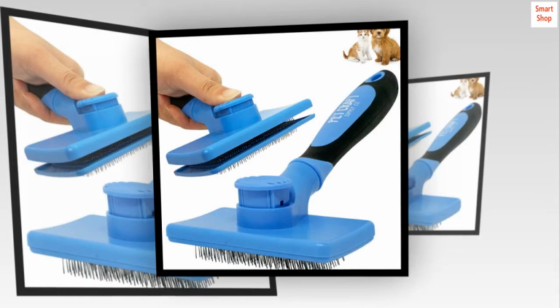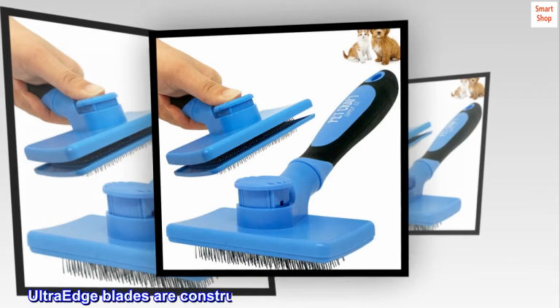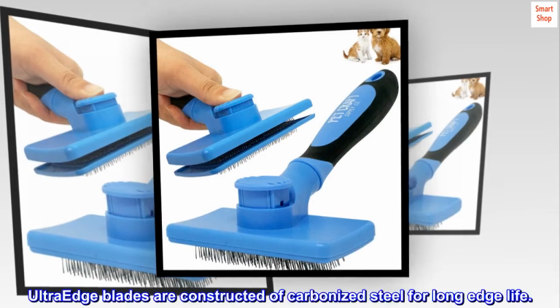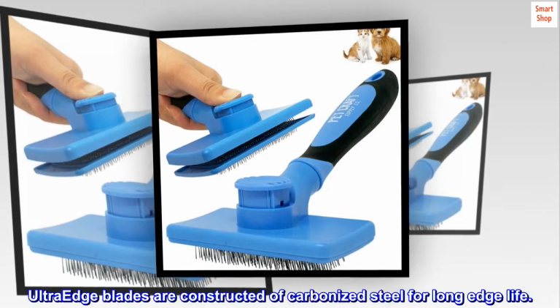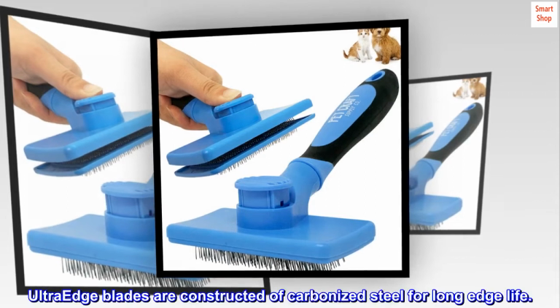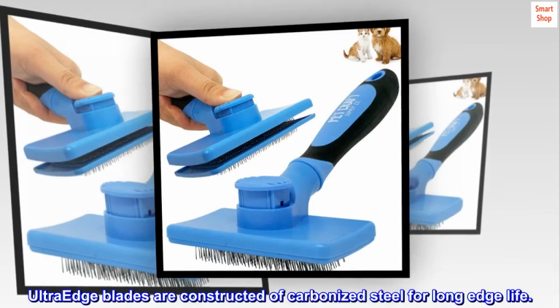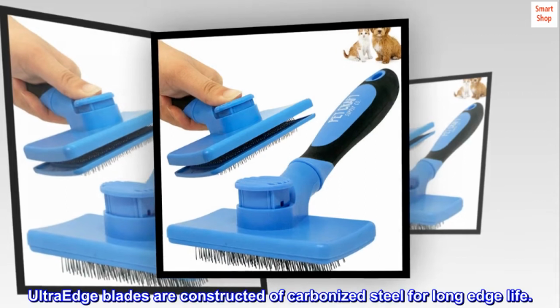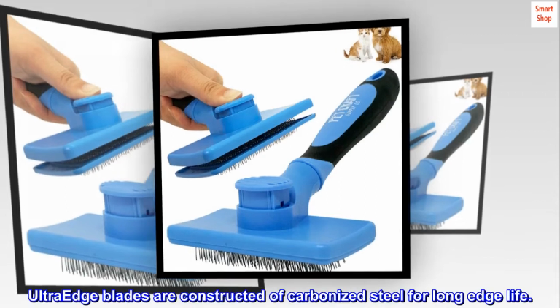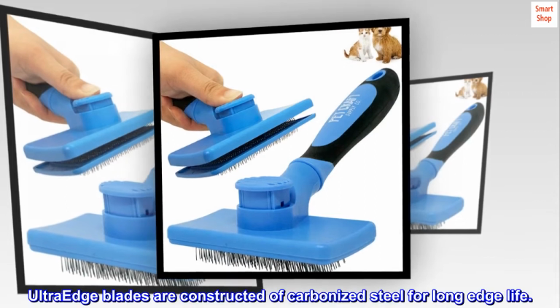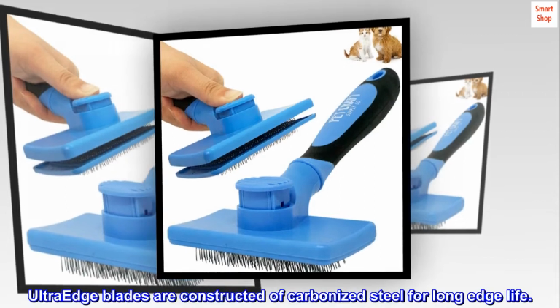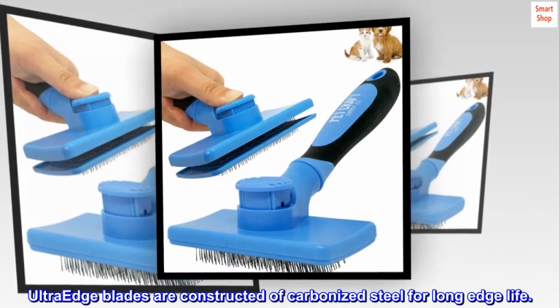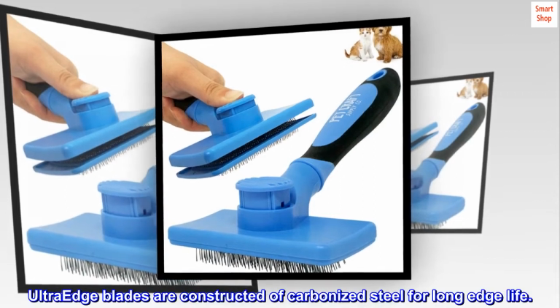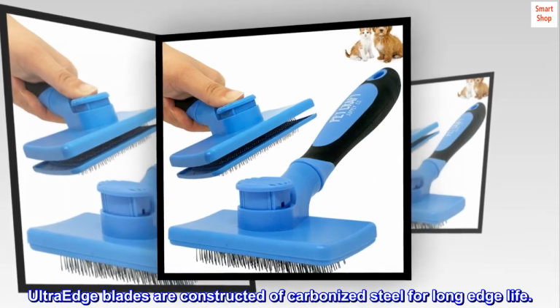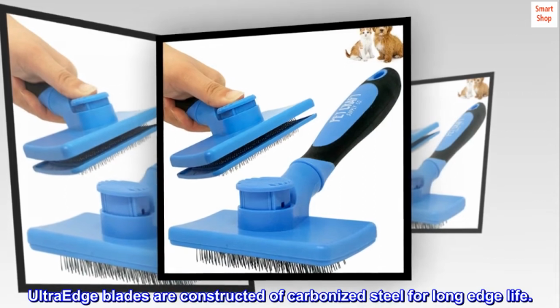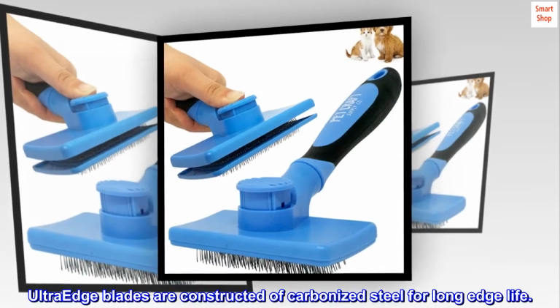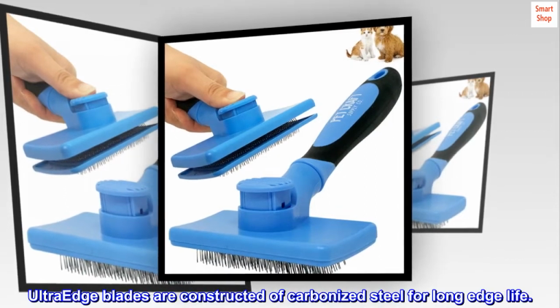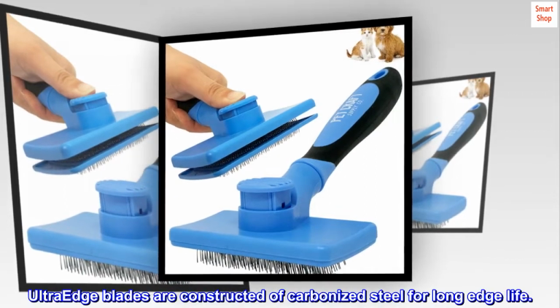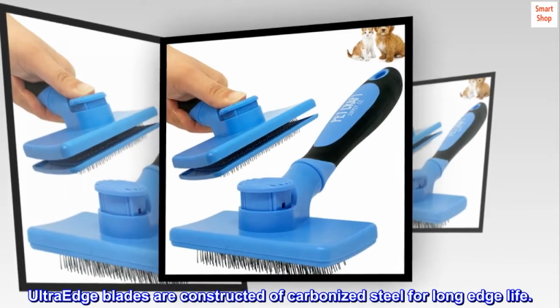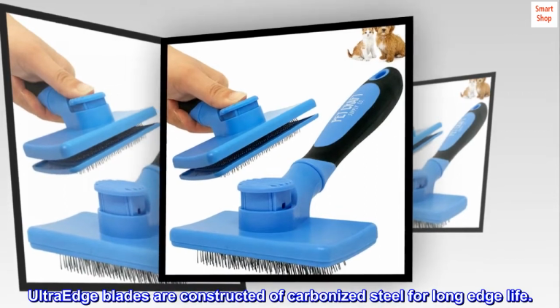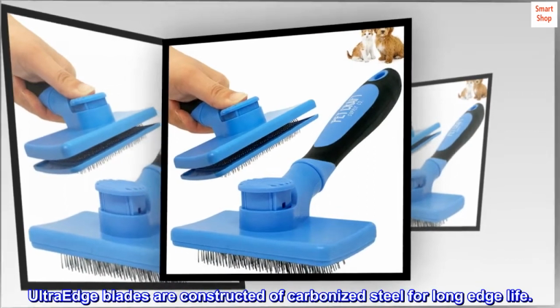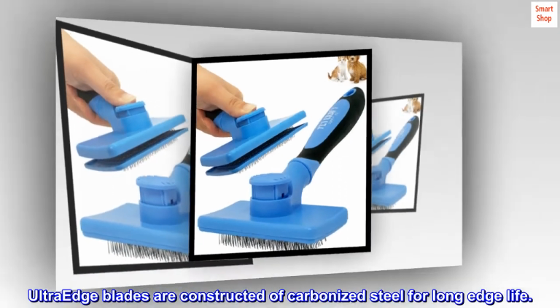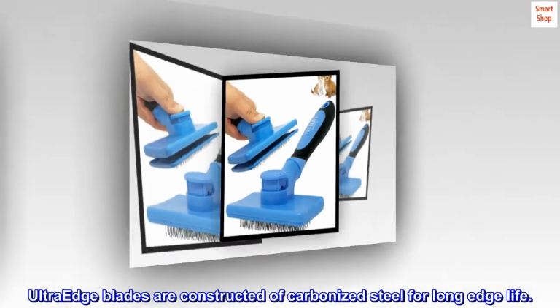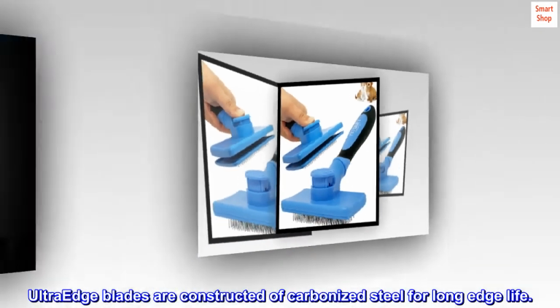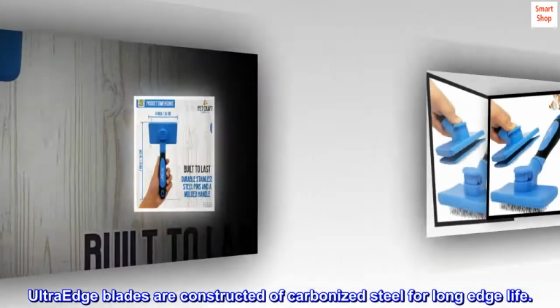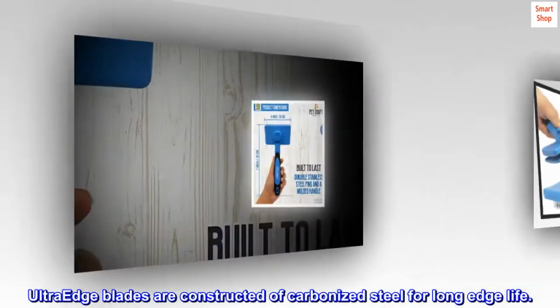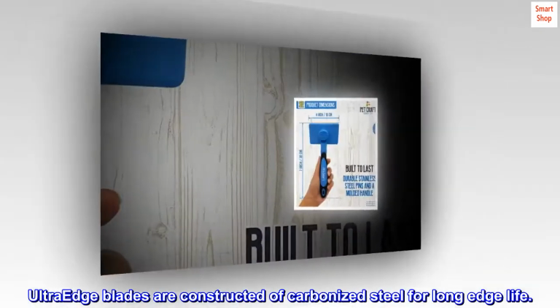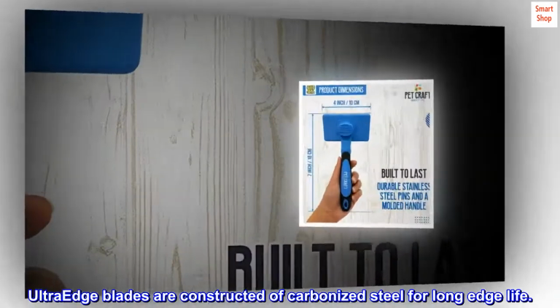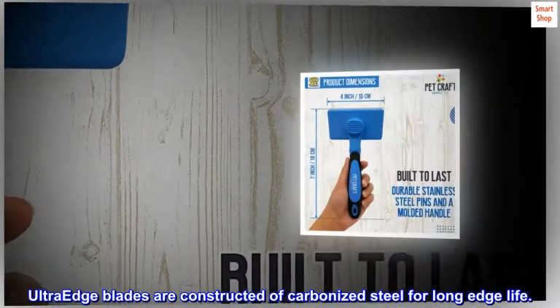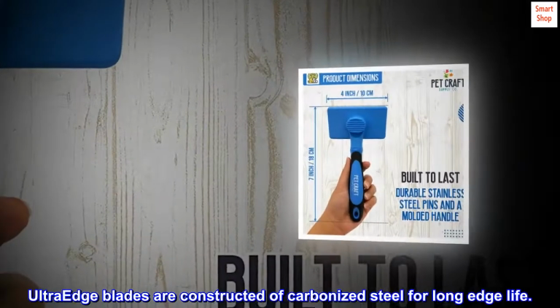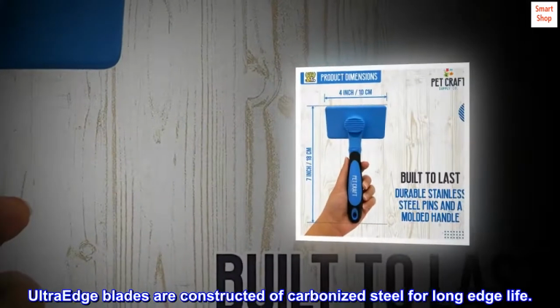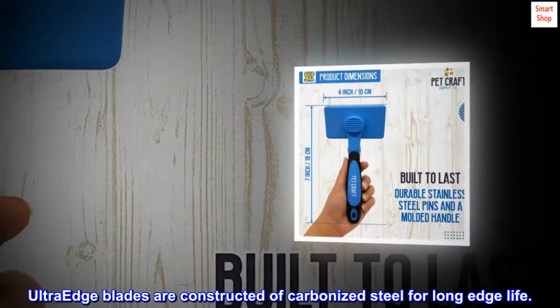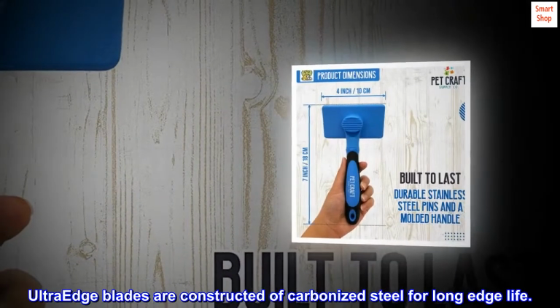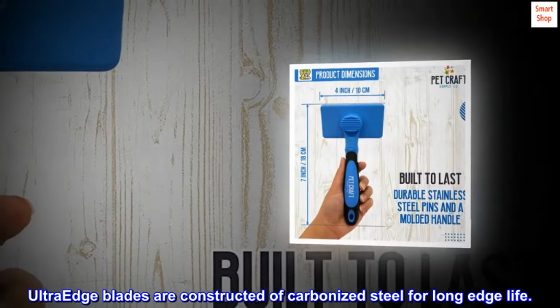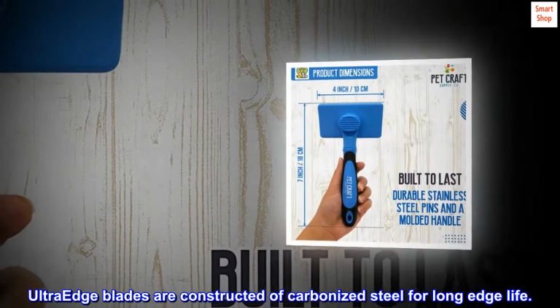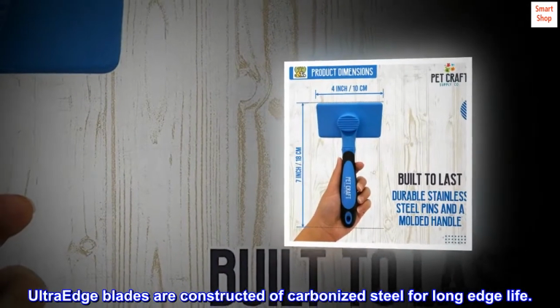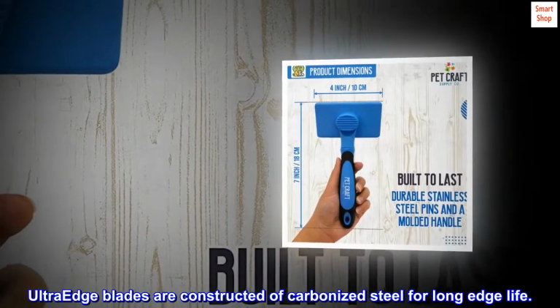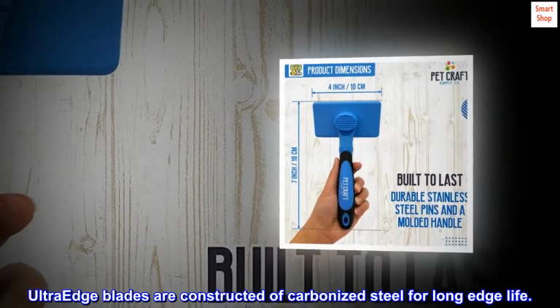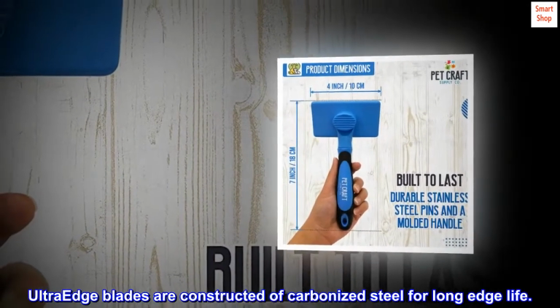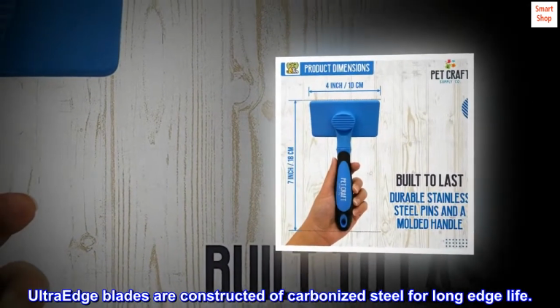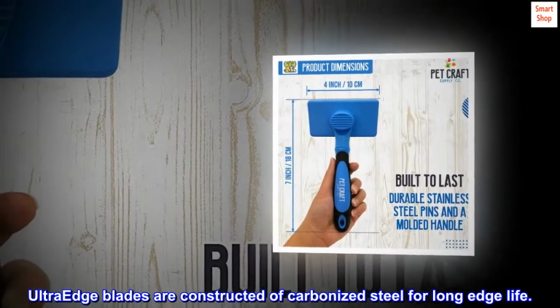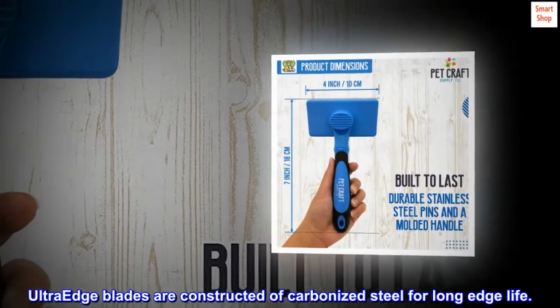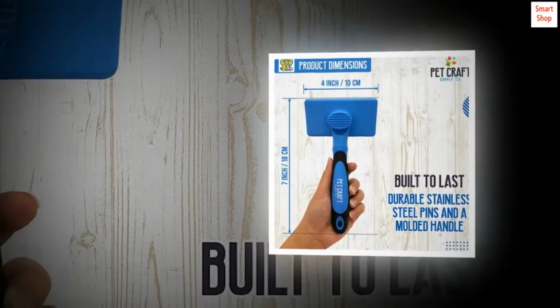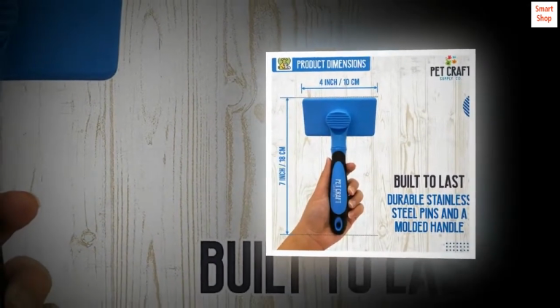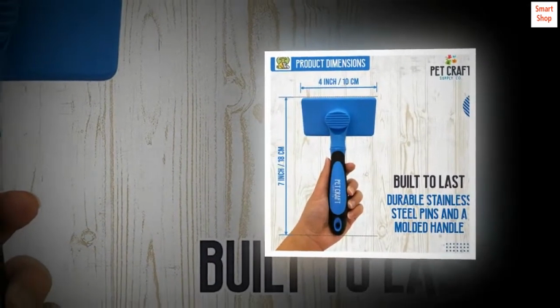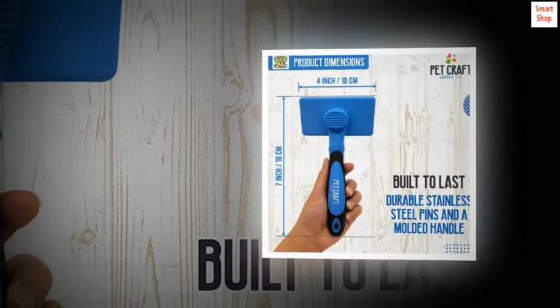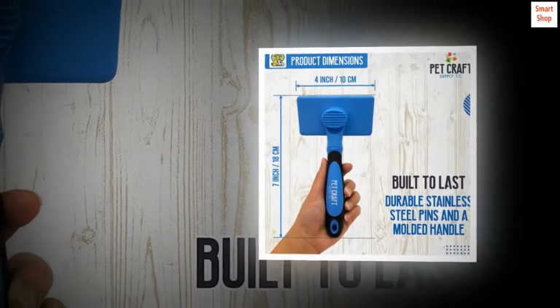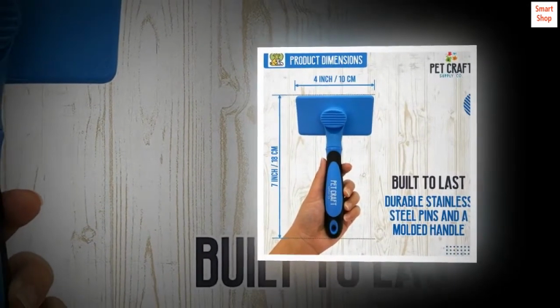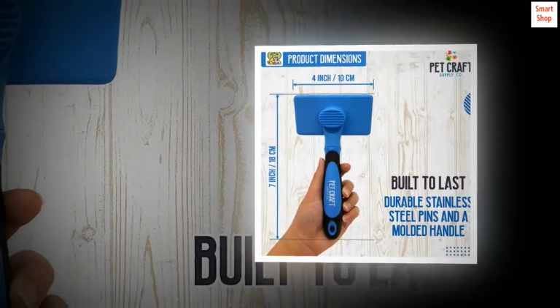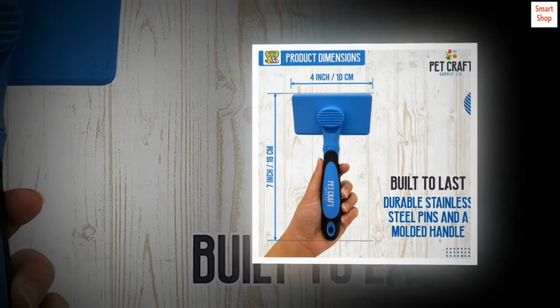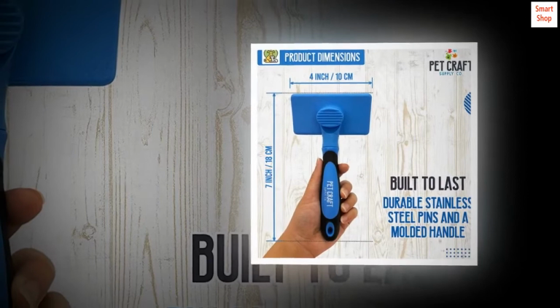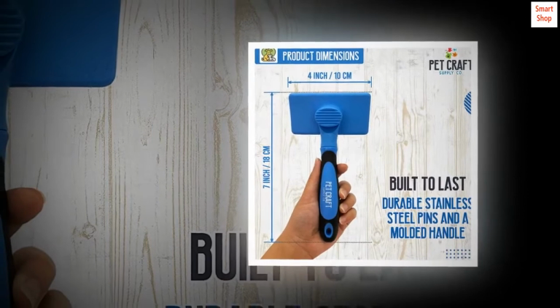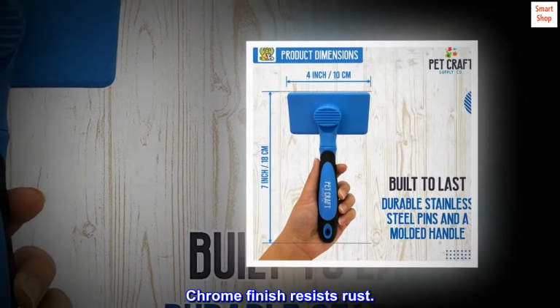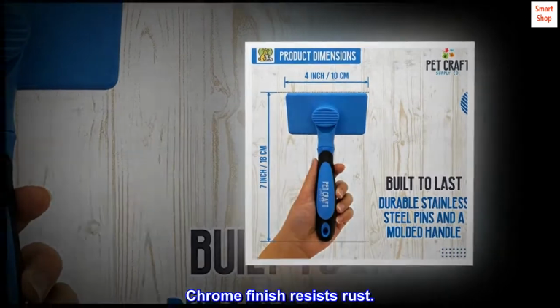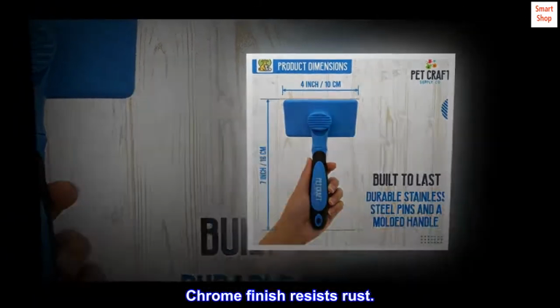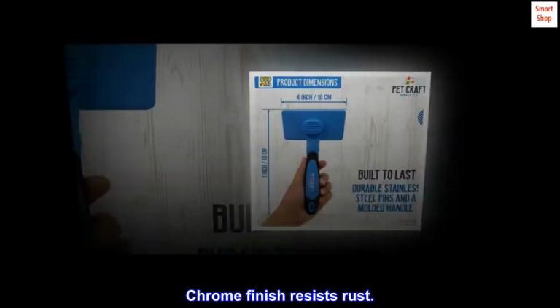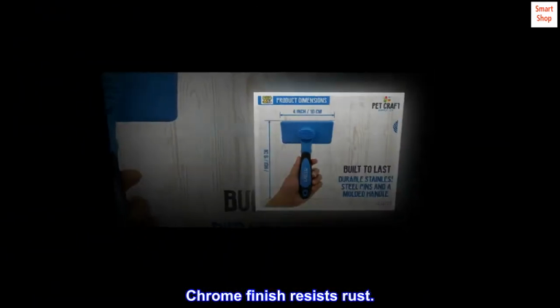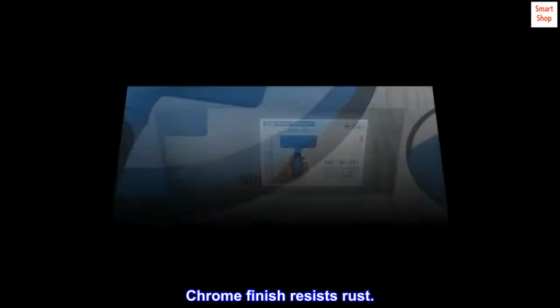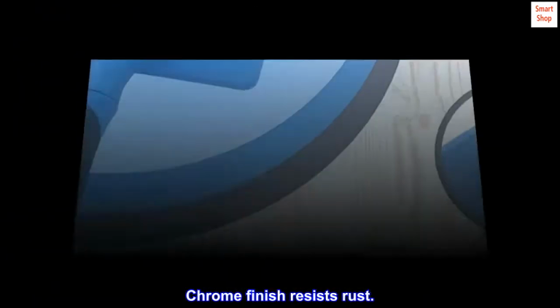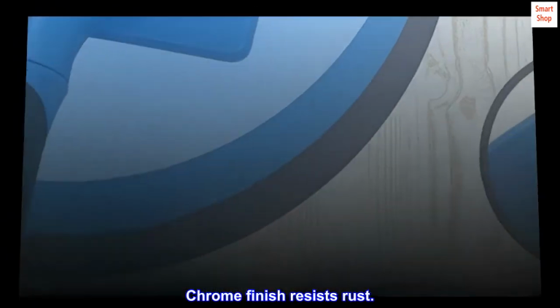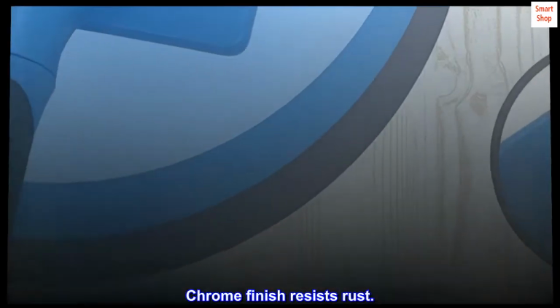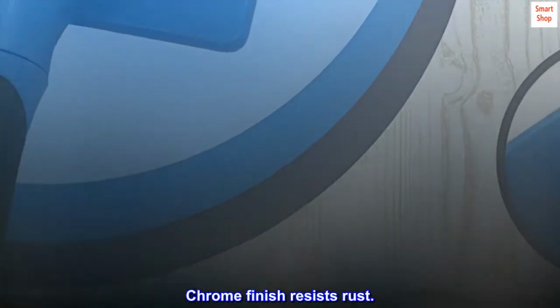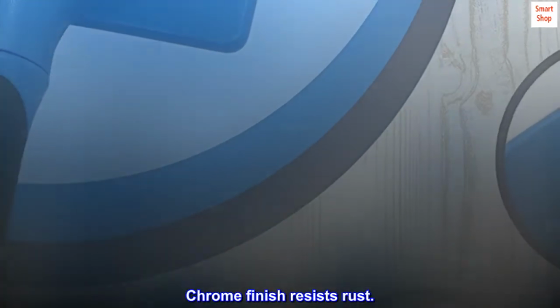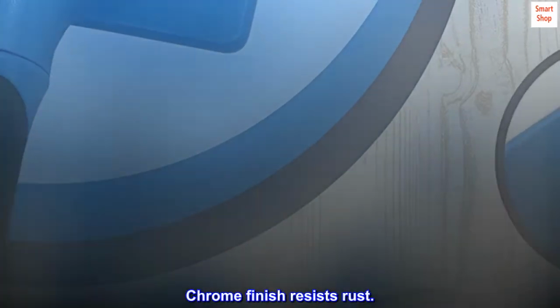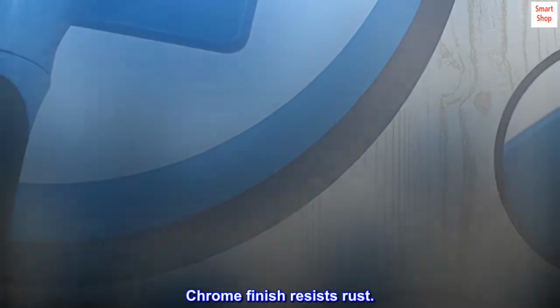UltraEdge blades are constructed of carbonized steel for long edge life. Chrome finish resists rust.